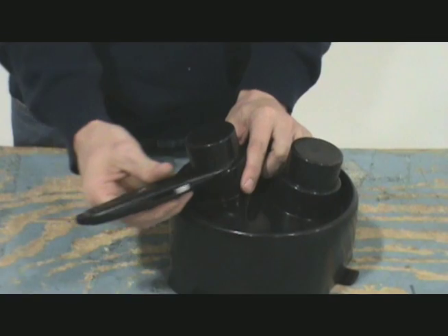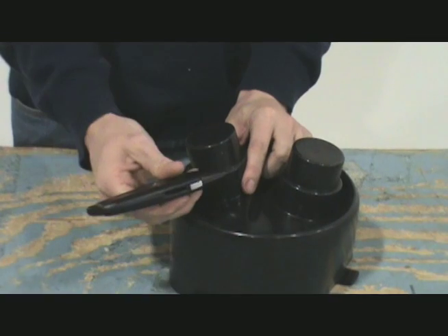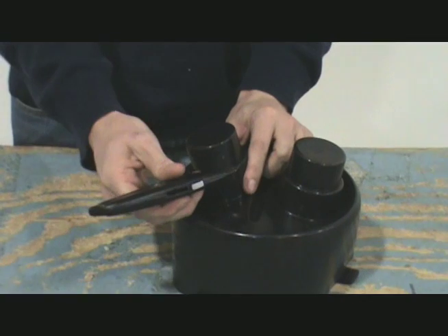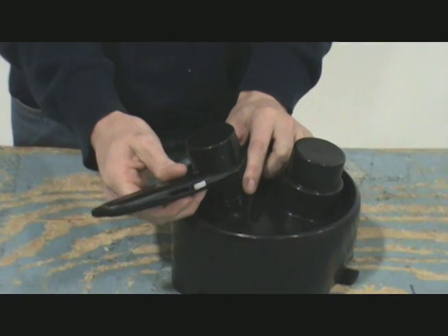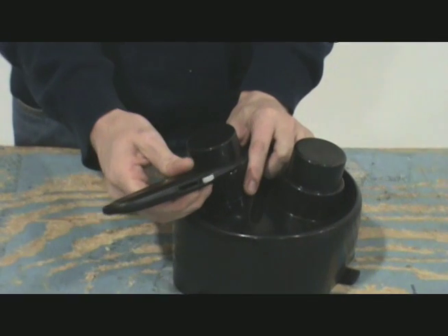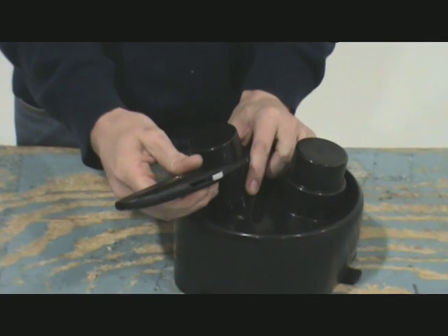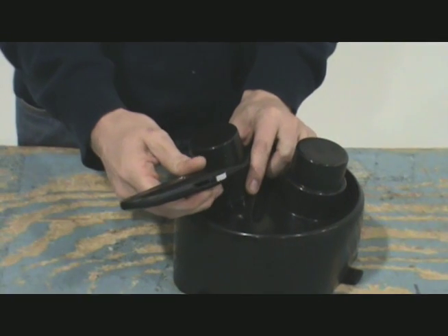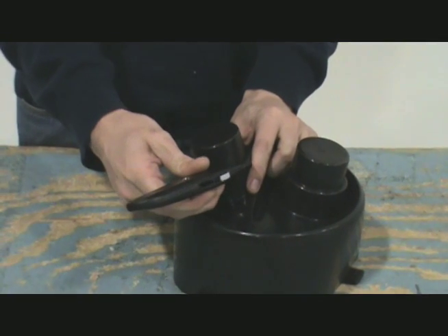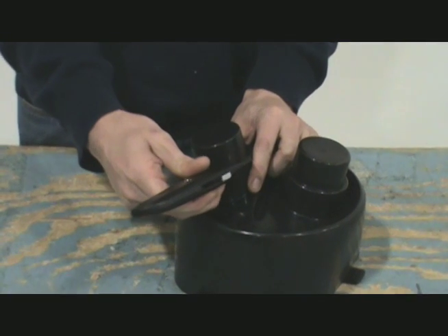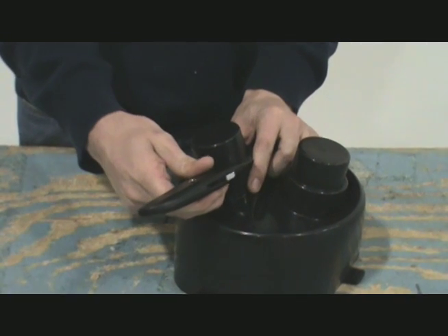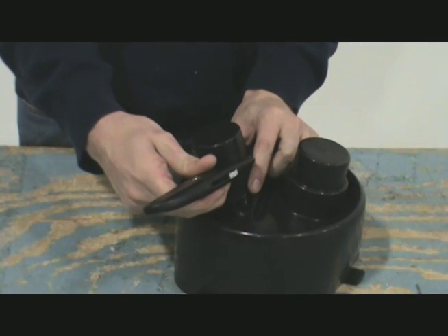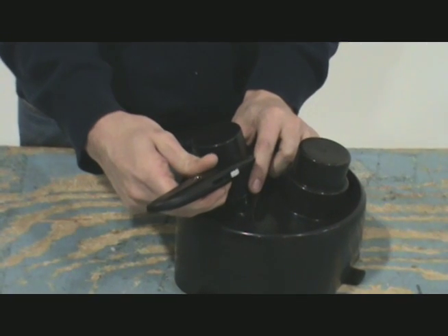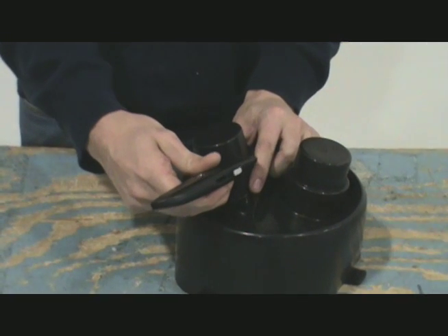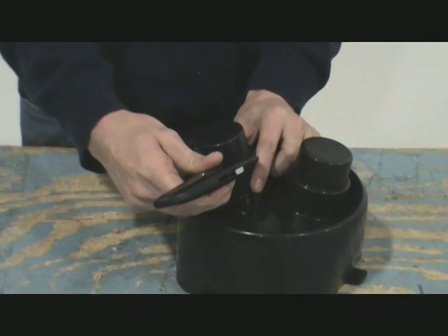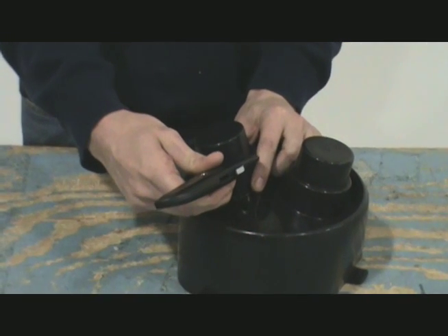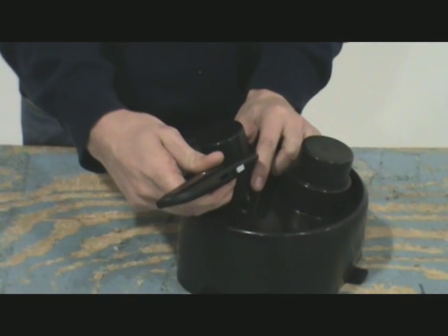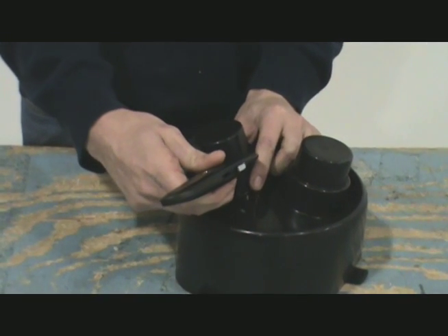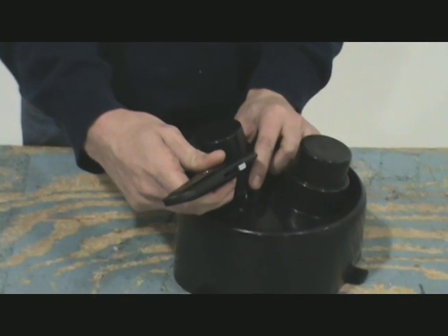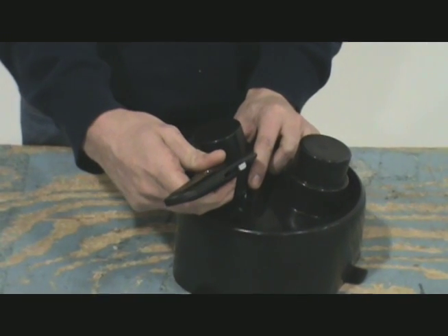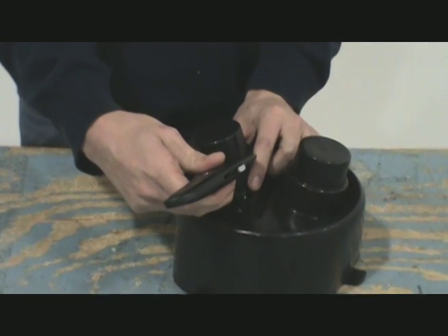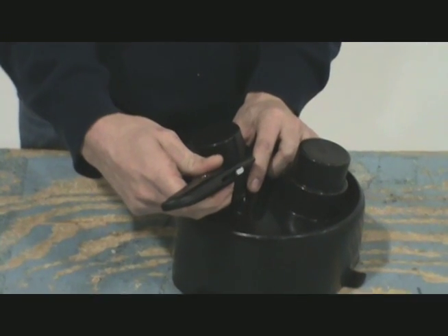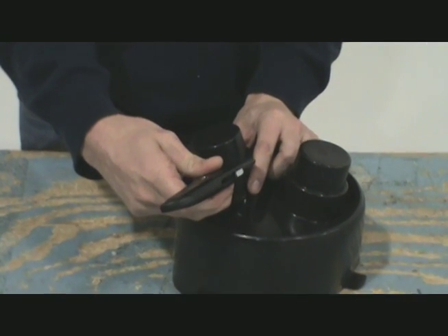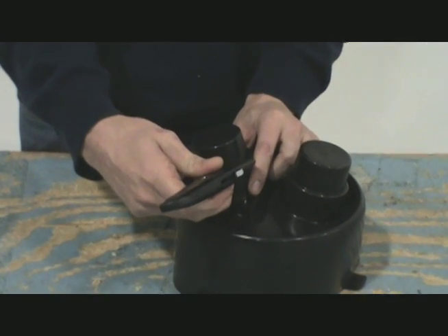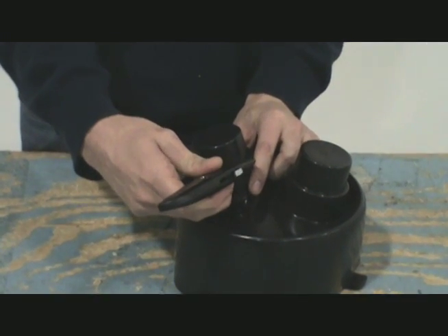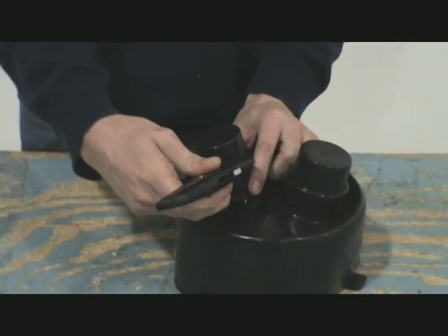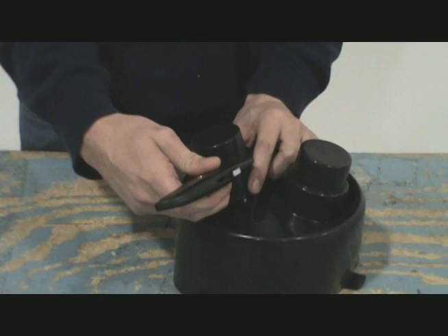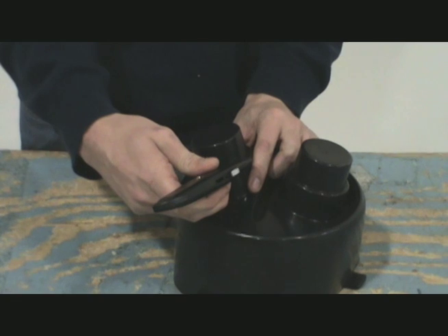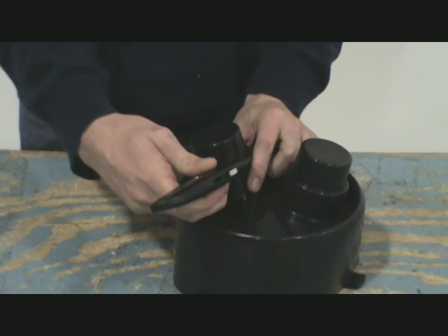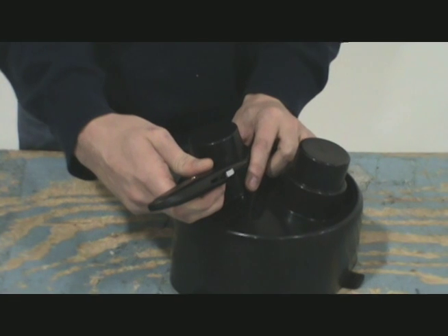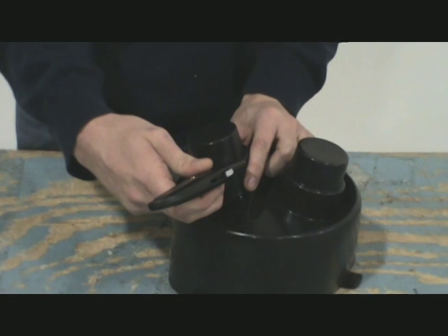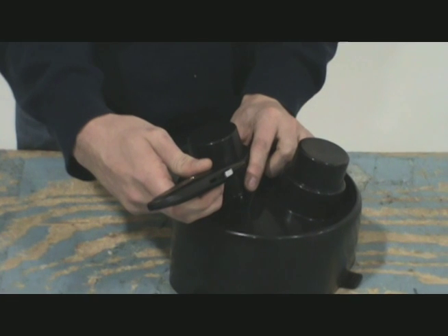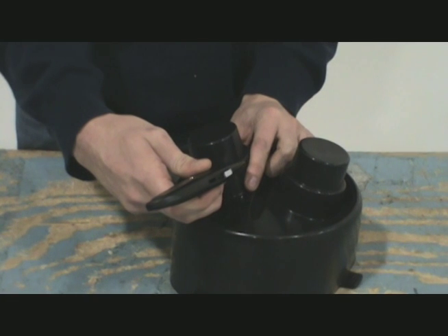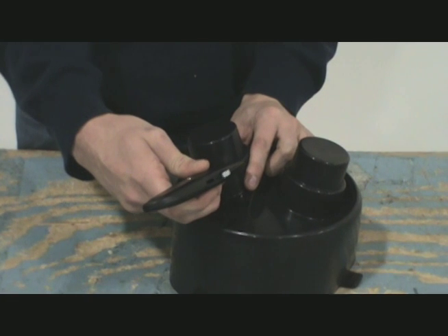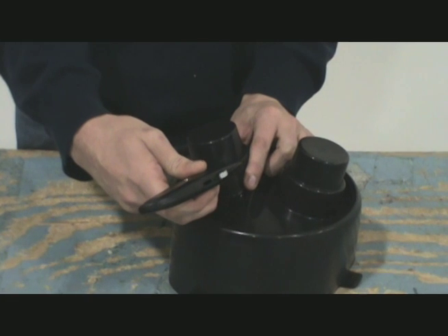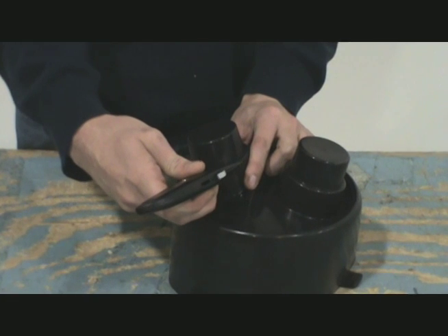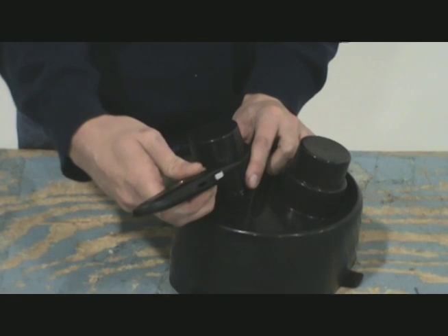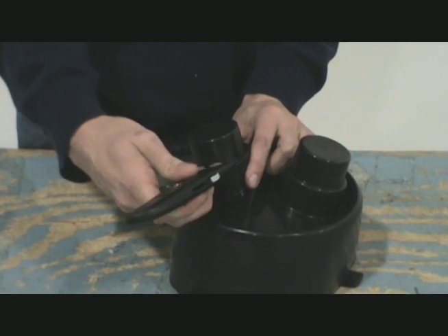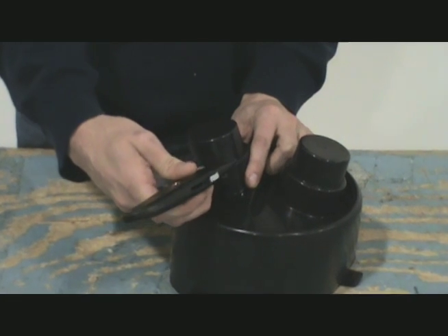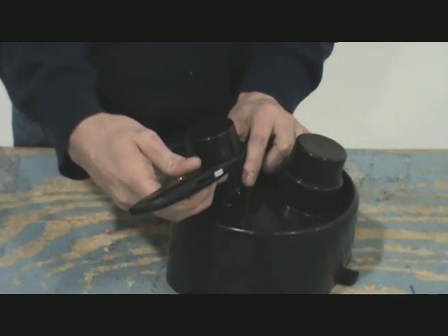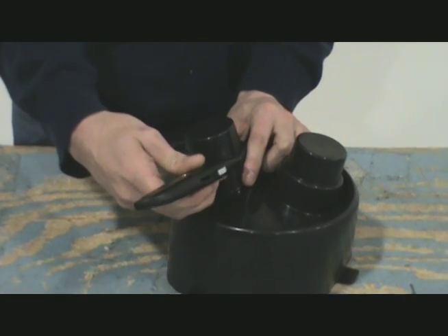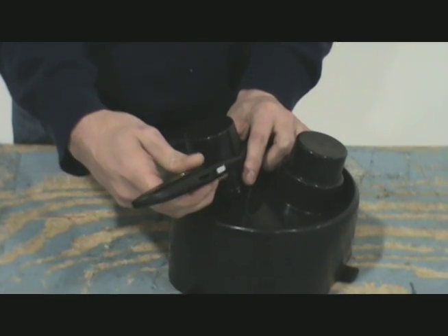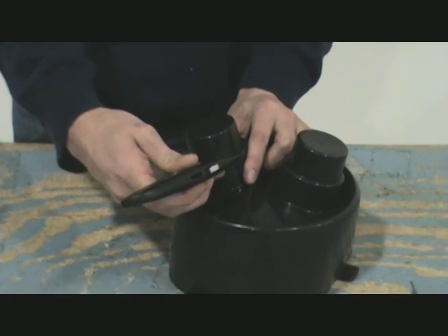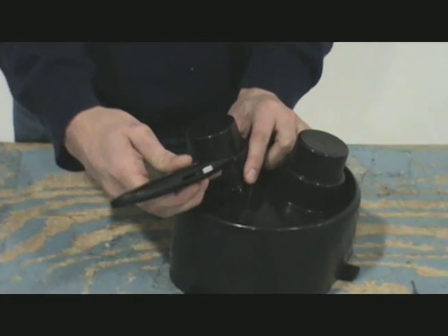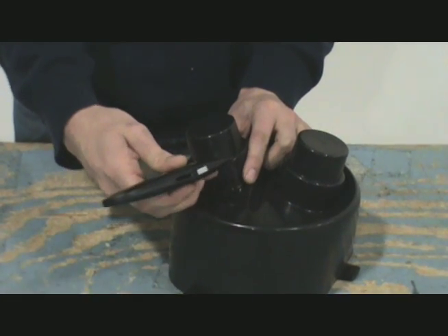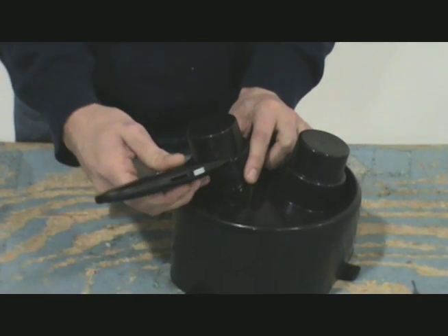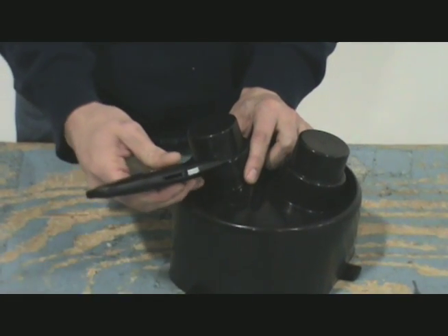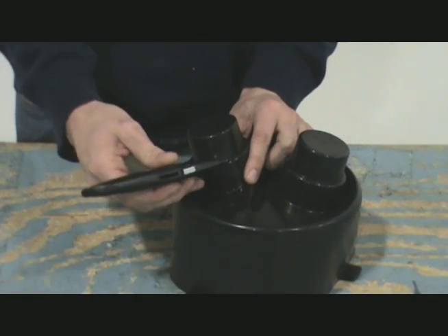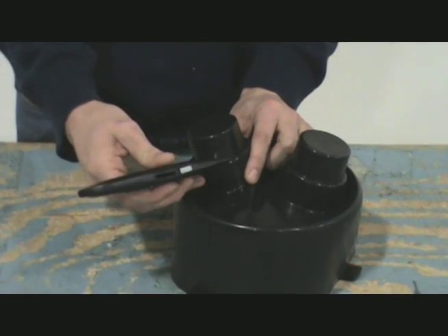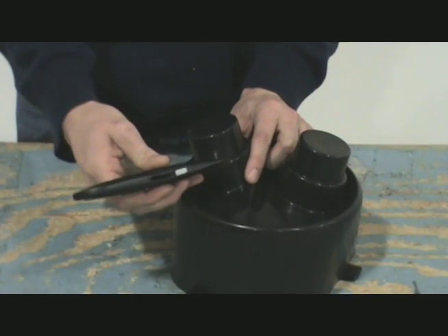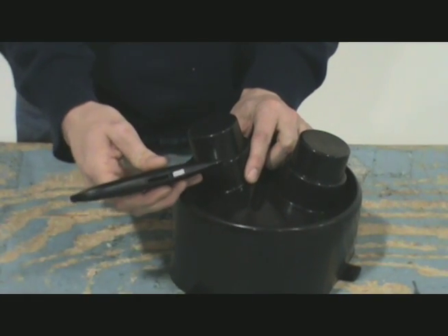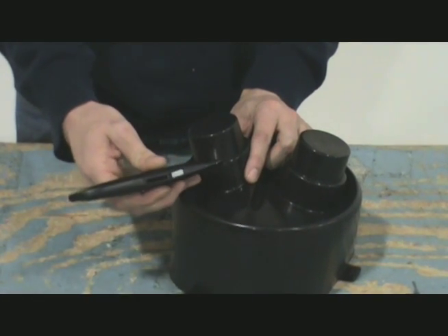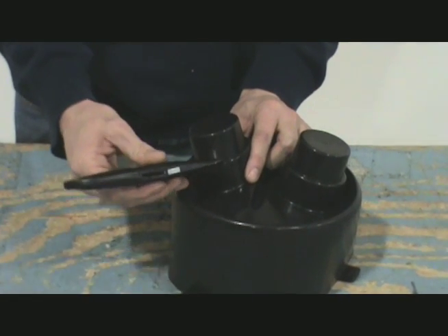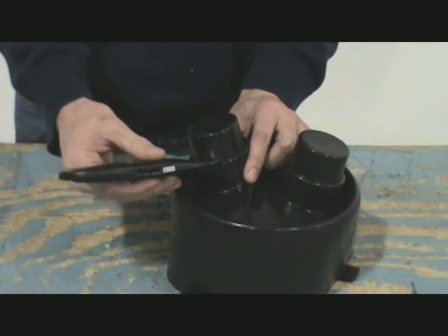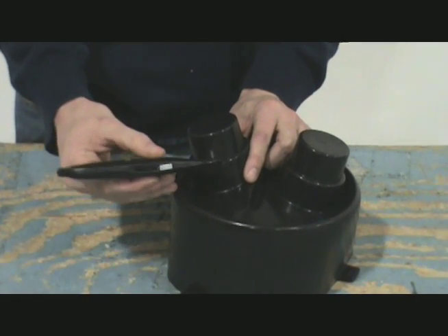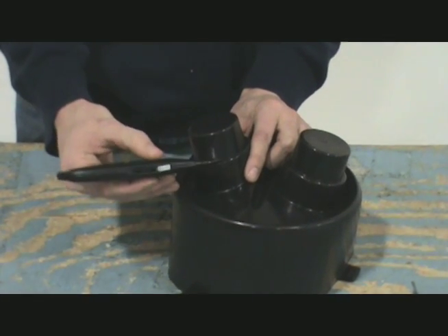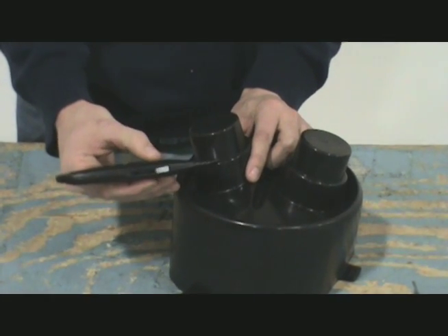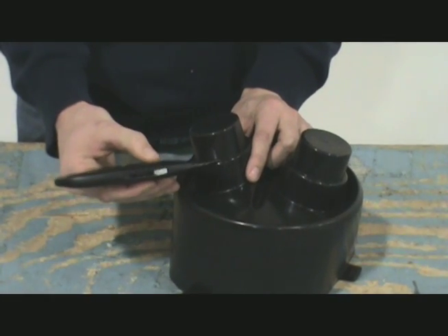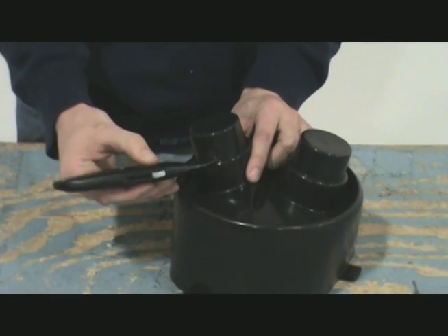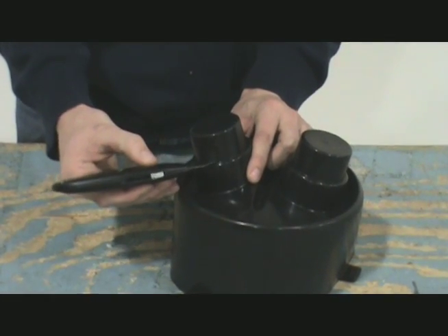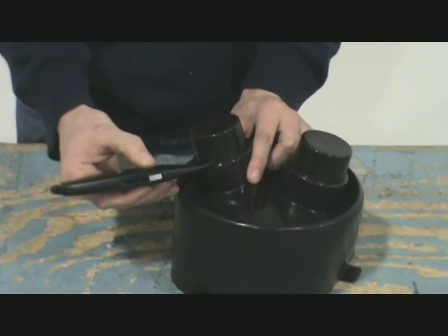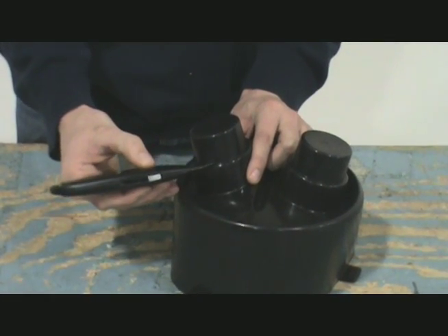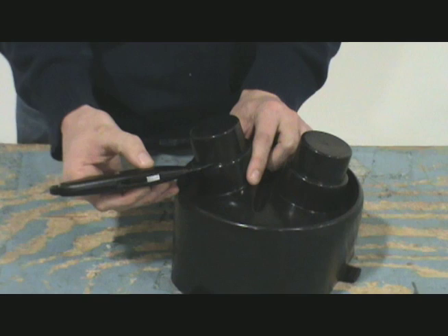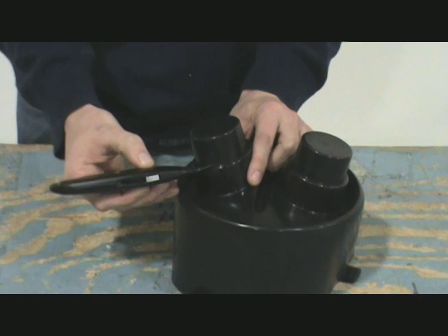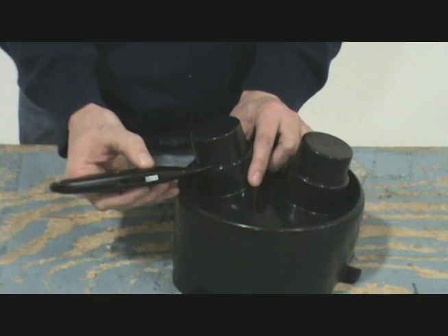Verify the service pipe size and cut off the unneeded portion of the rubber end cap with a sharp scissors or utility knife.